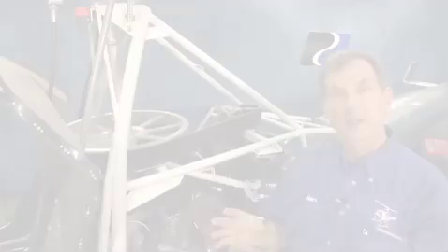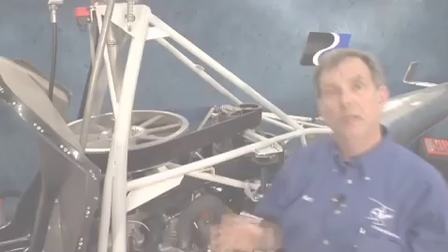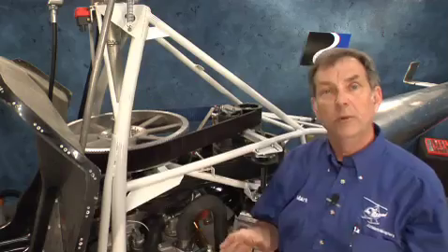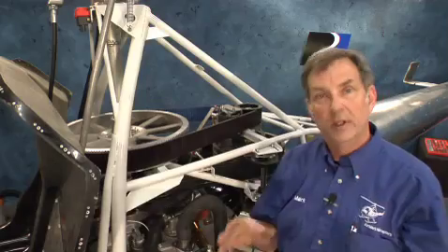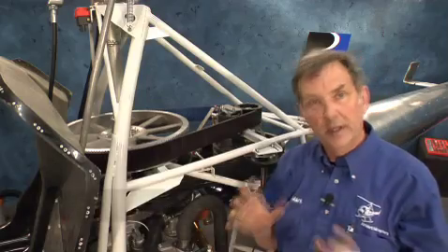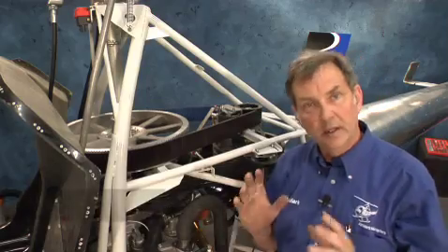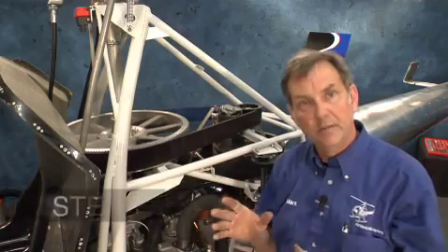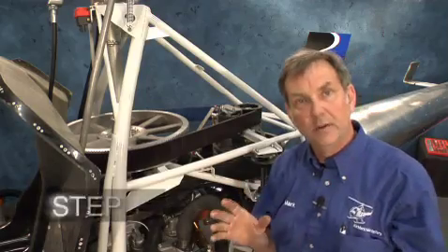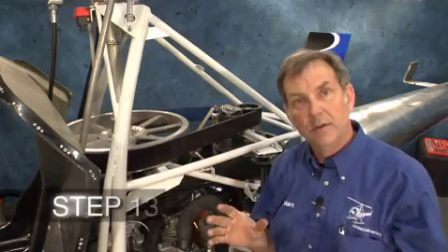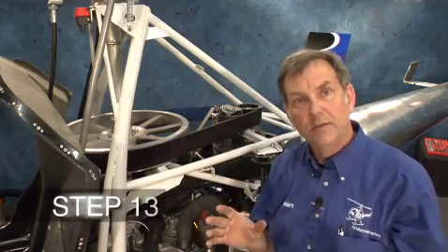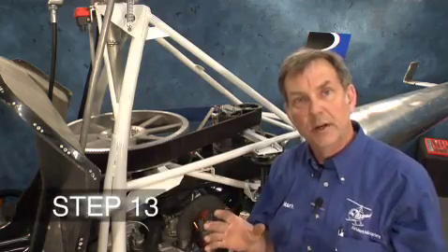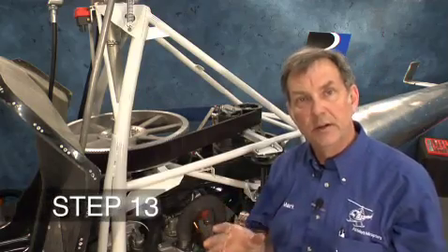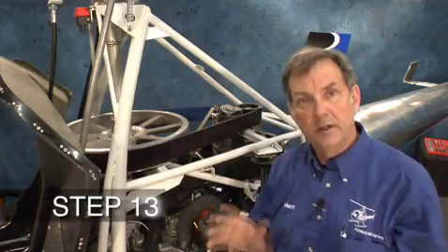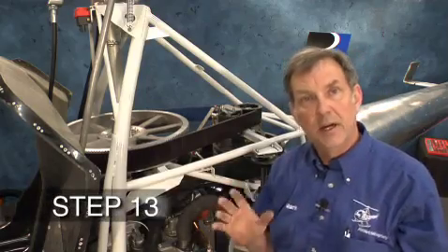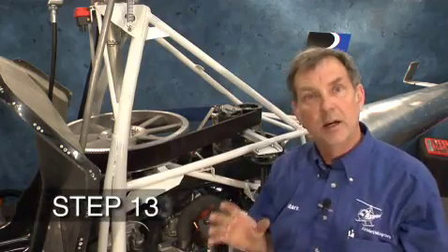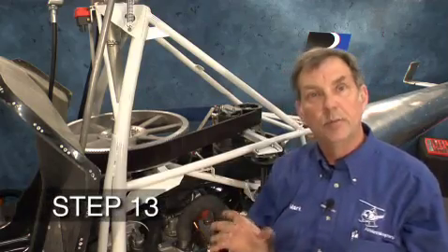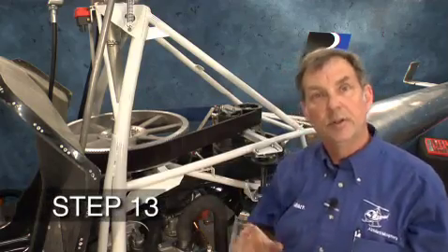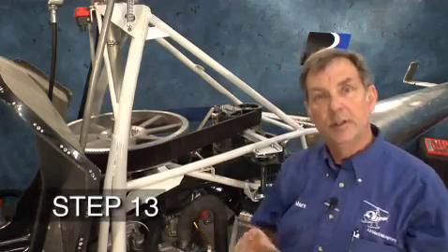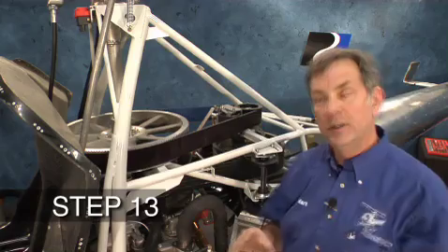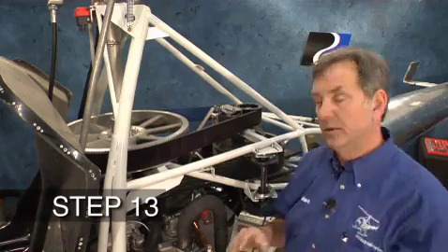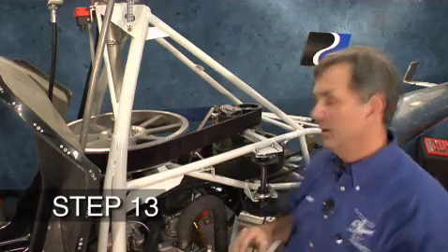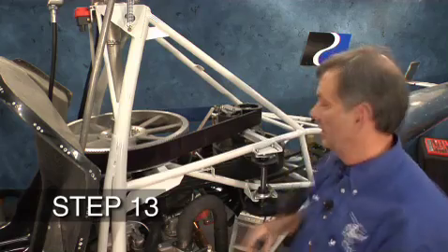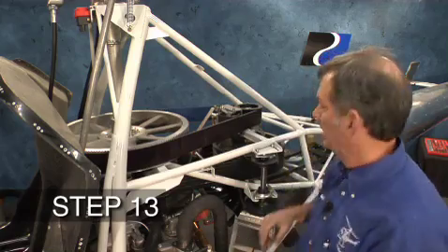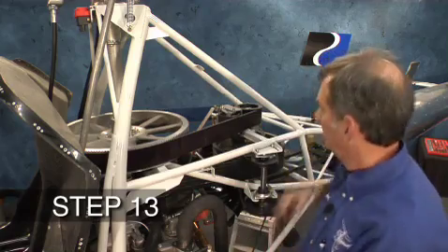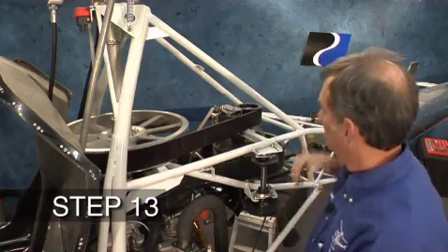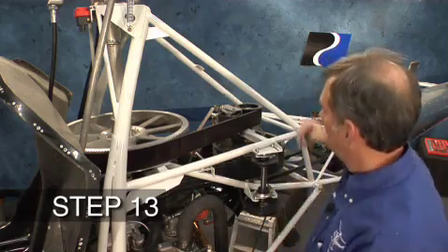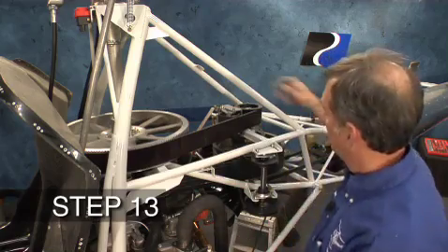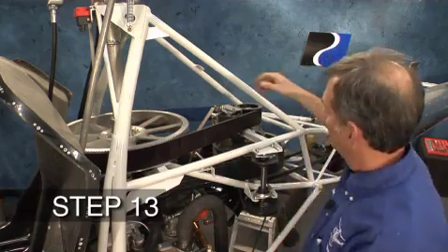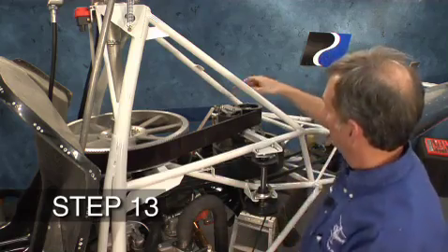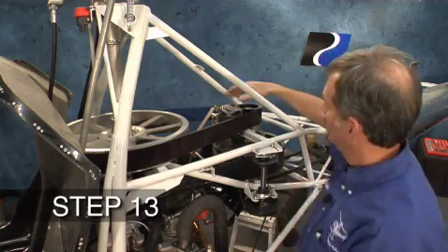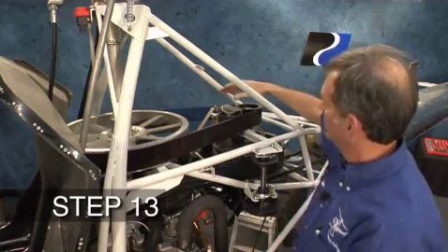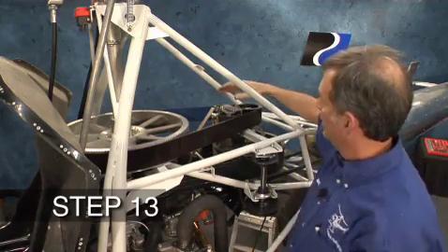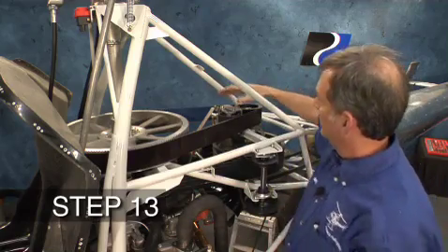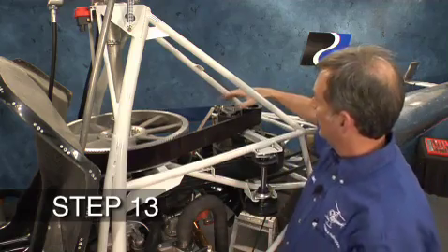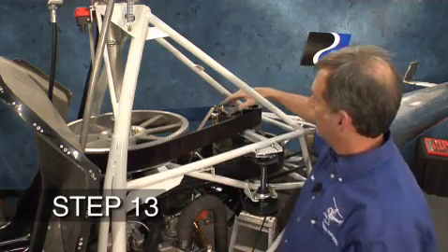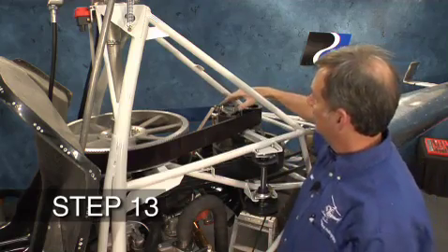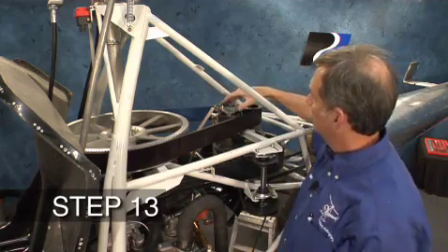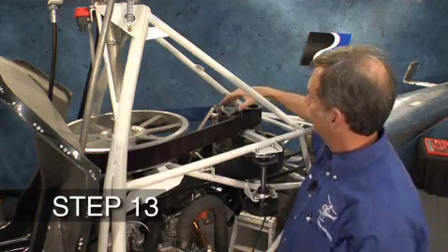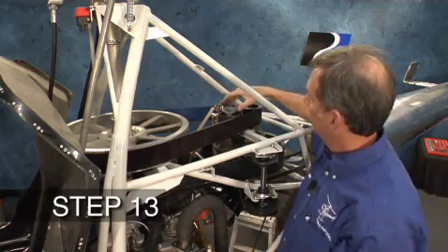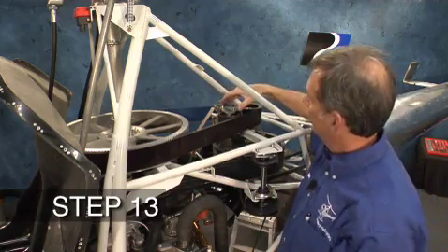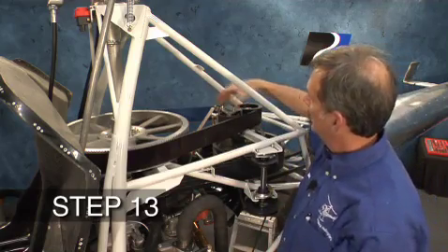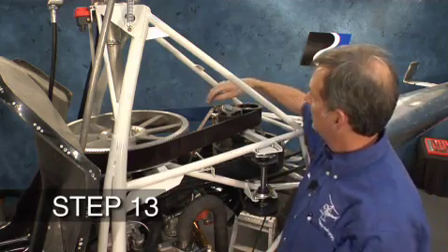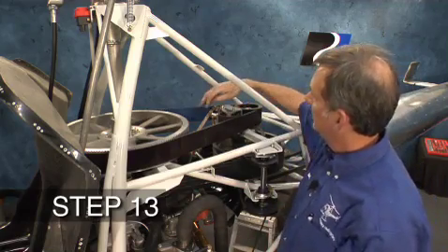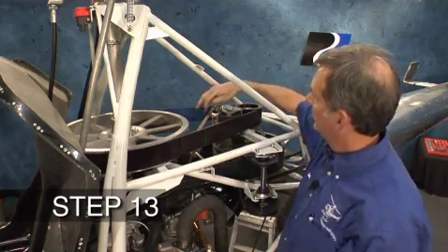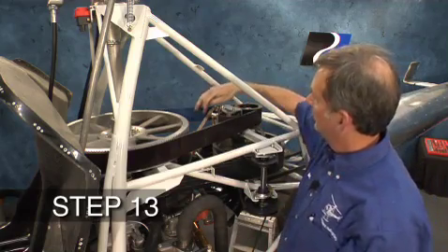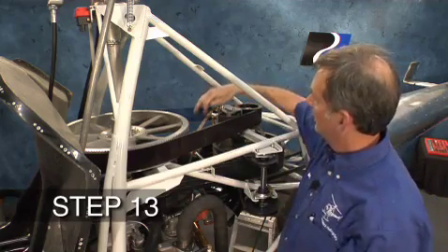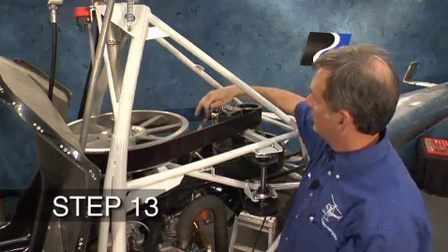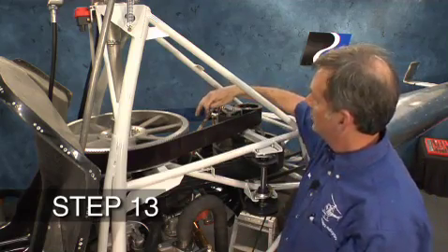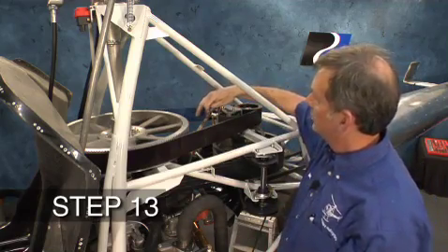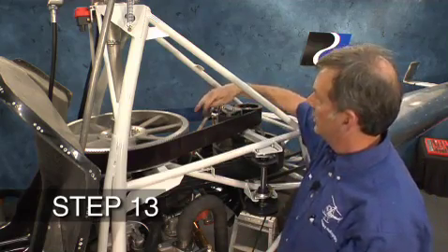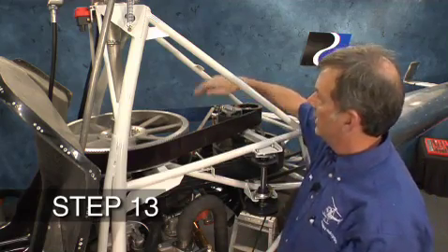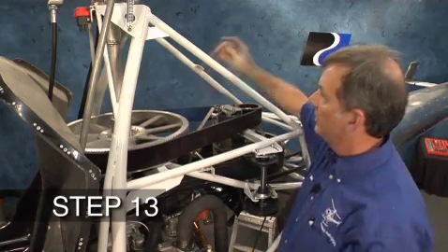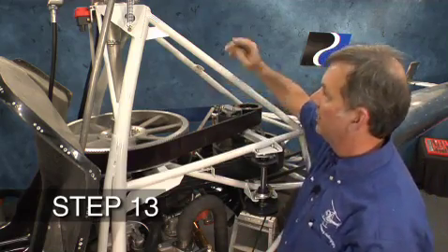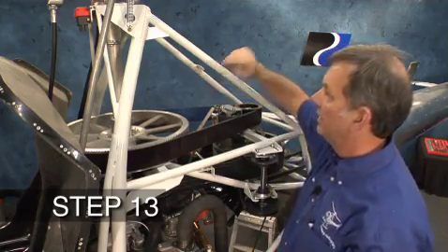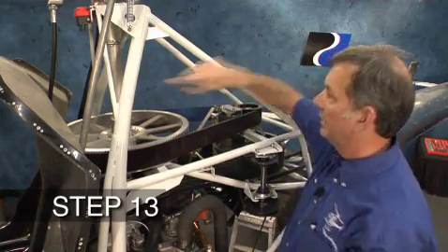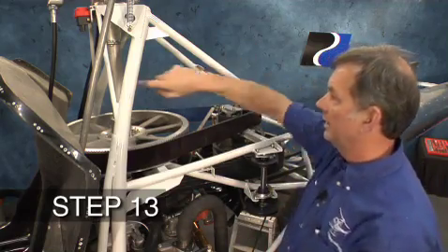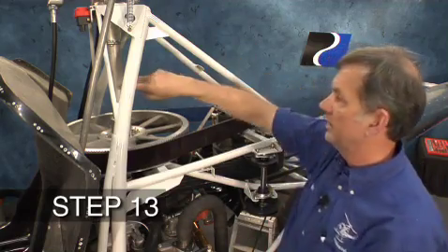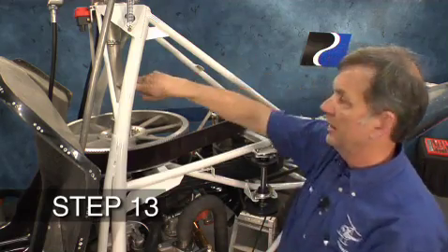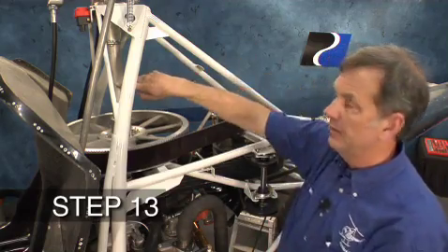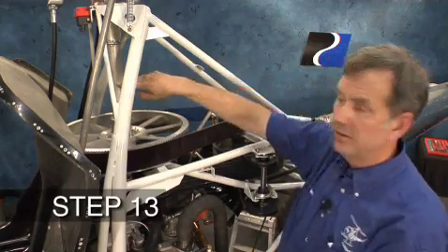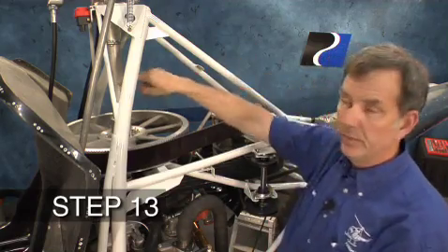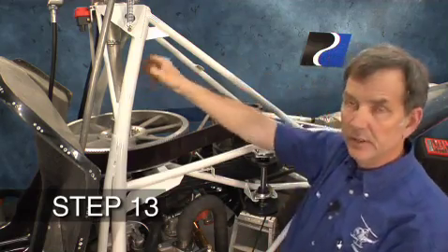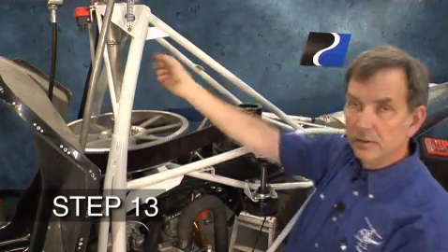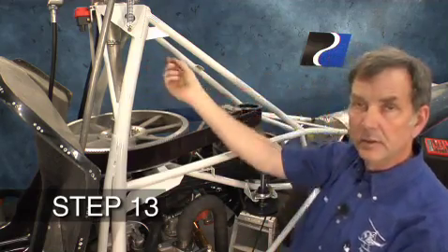We'd like you to verify your cog belt tension. Then we're going to install the either assembly, the tension strap, and the safety spacer.